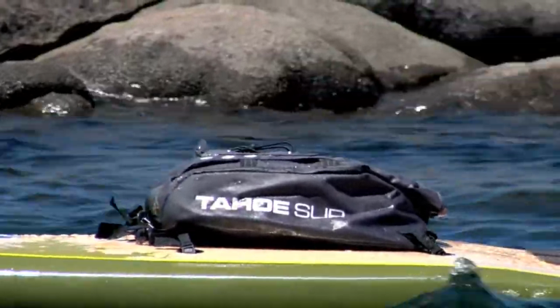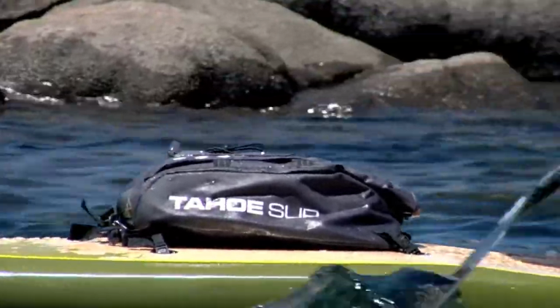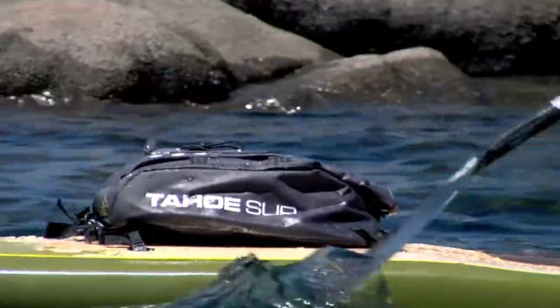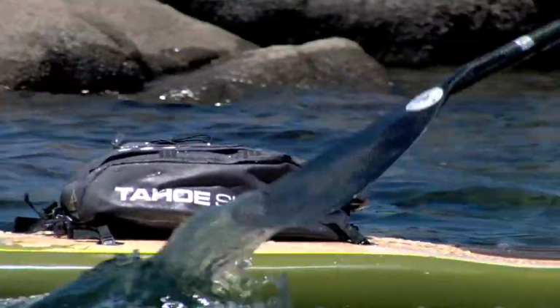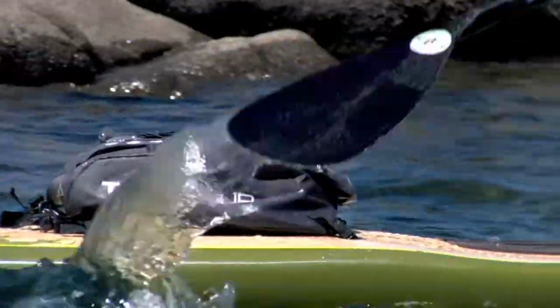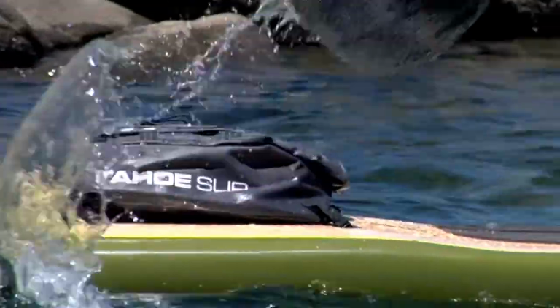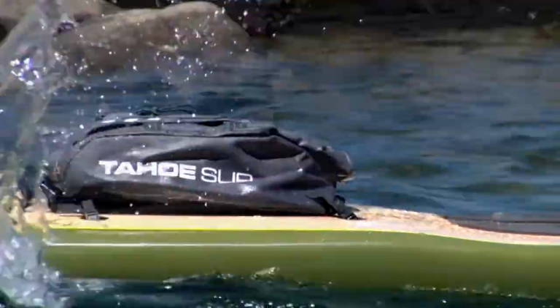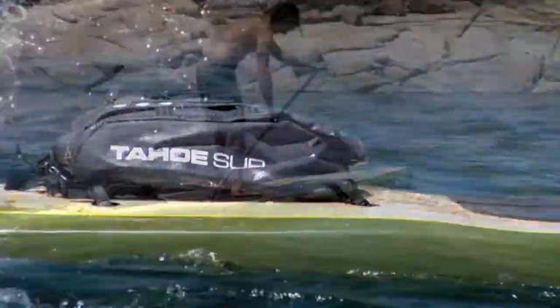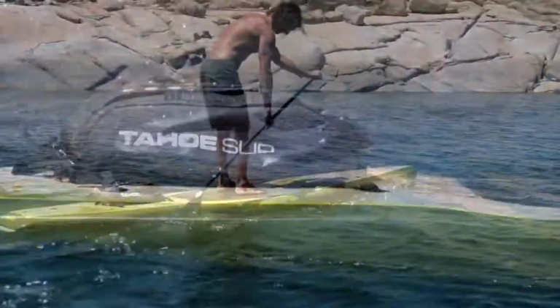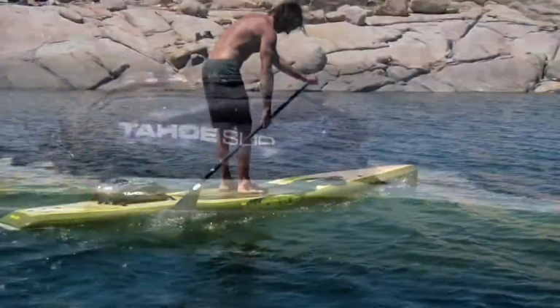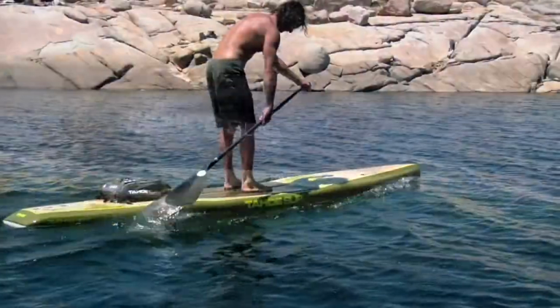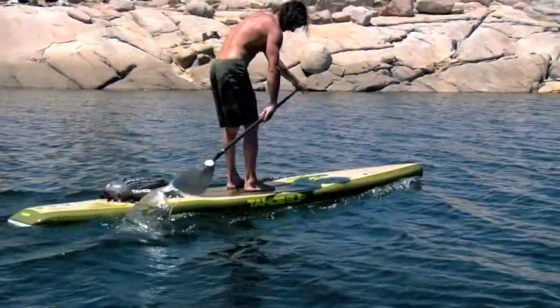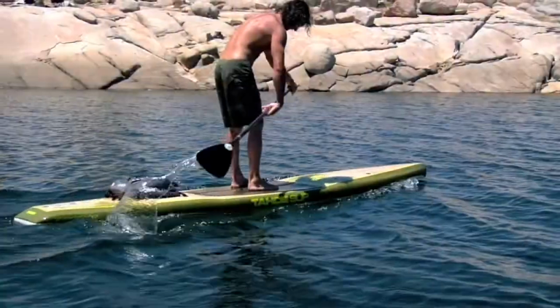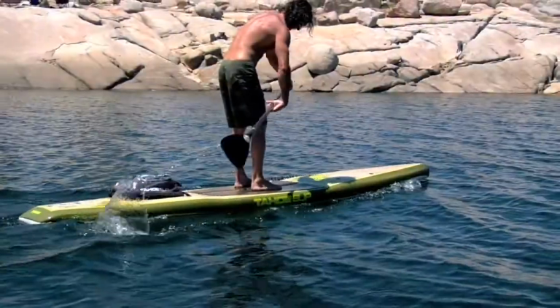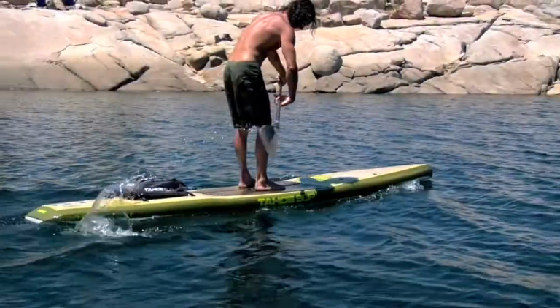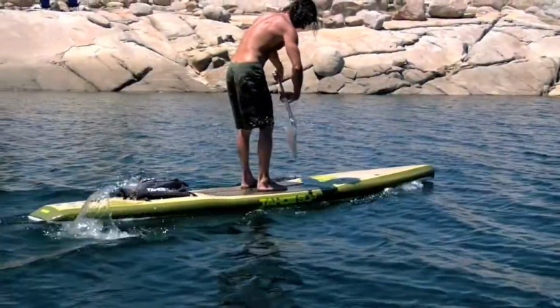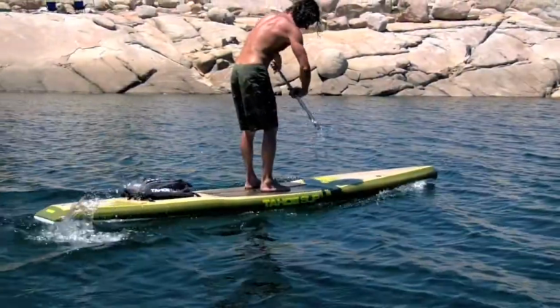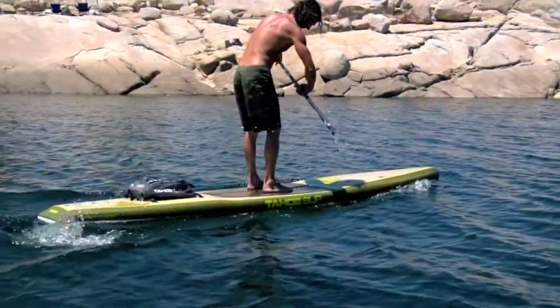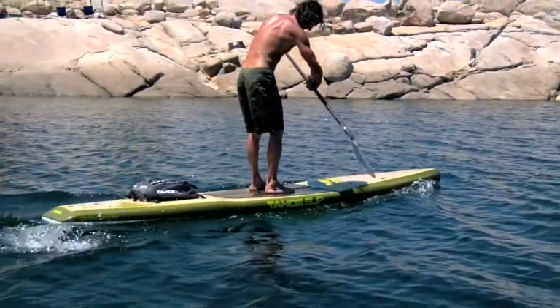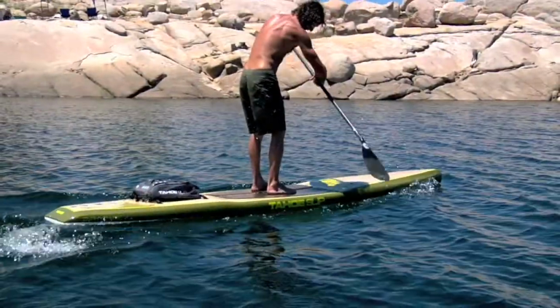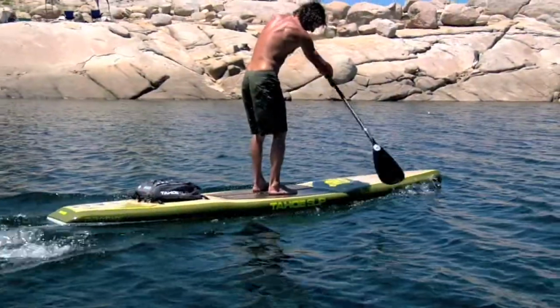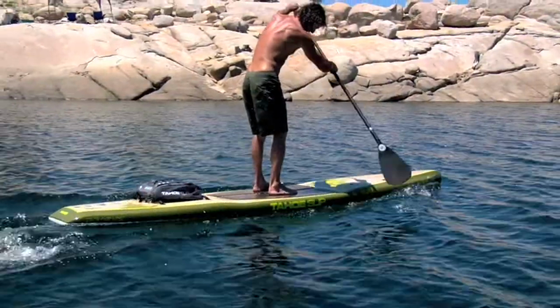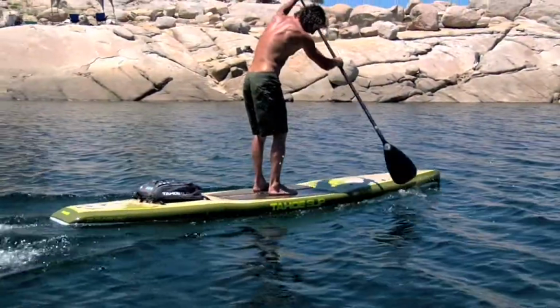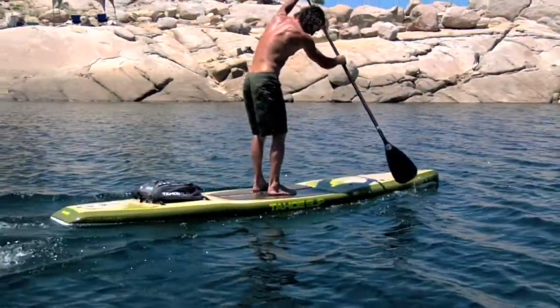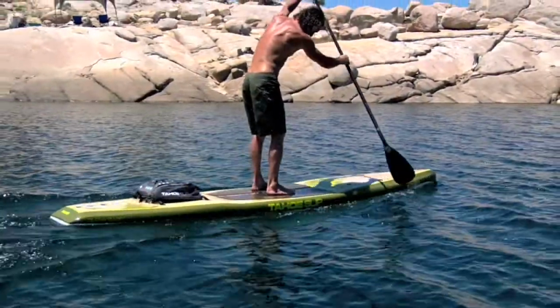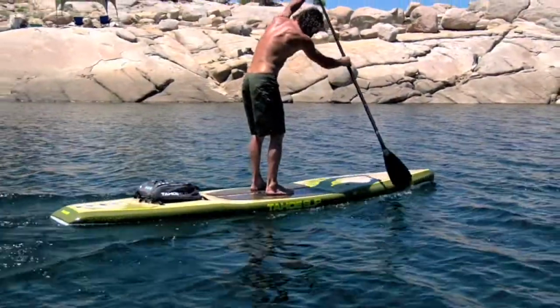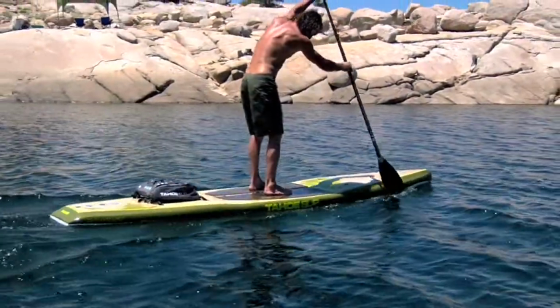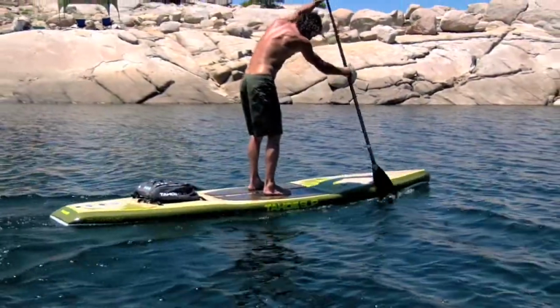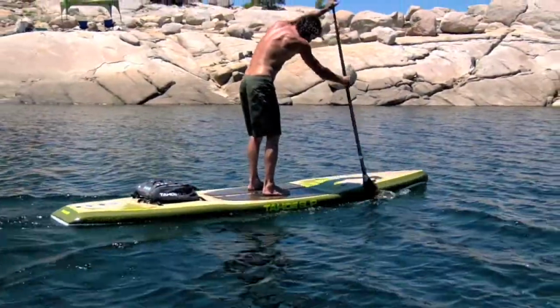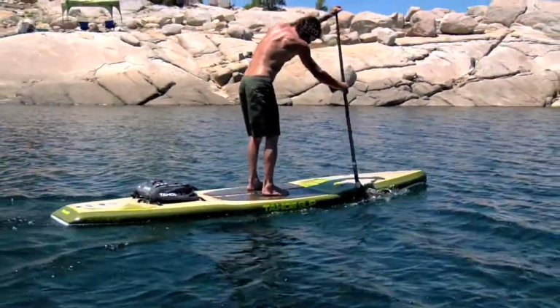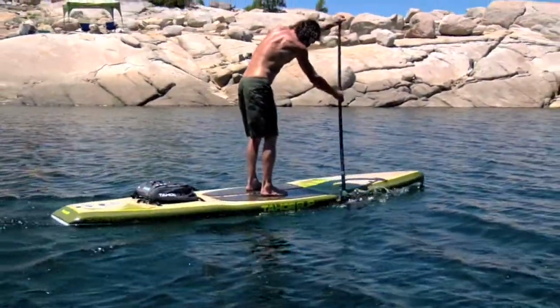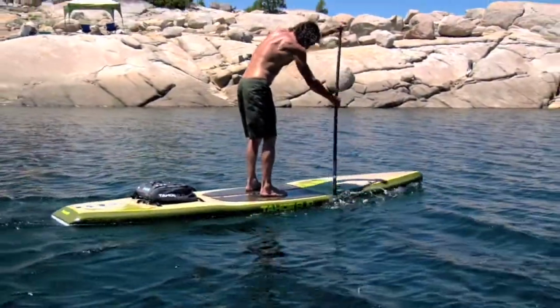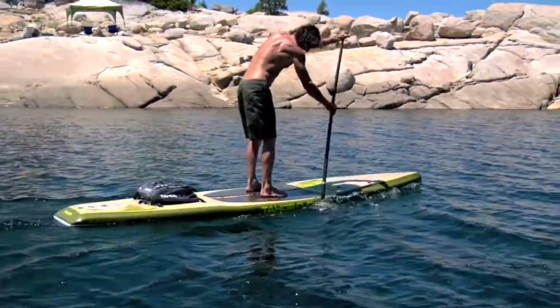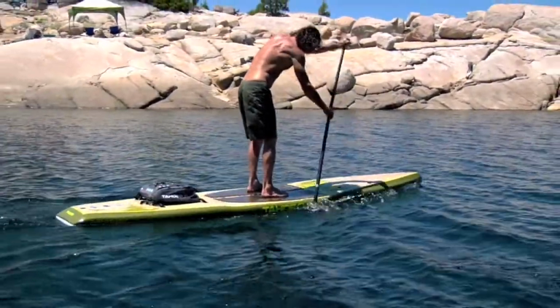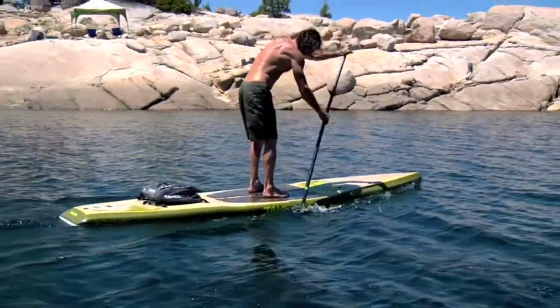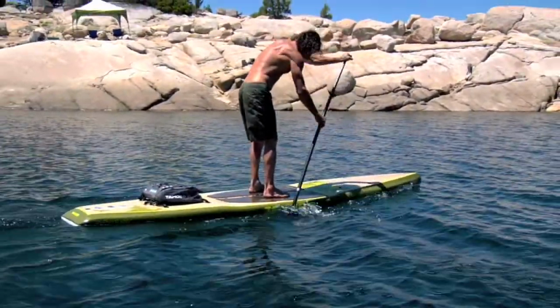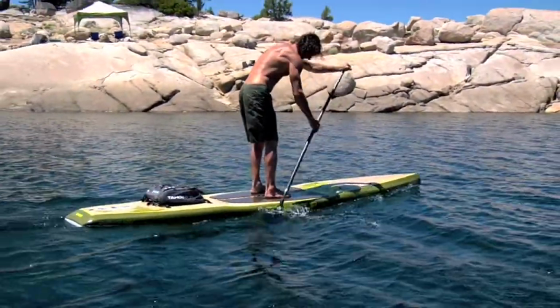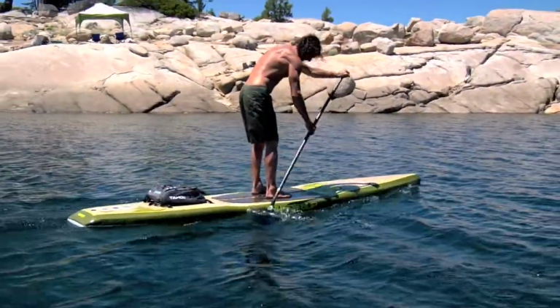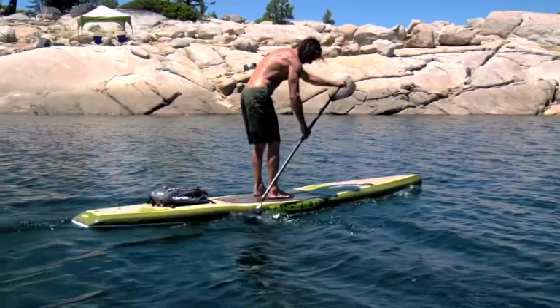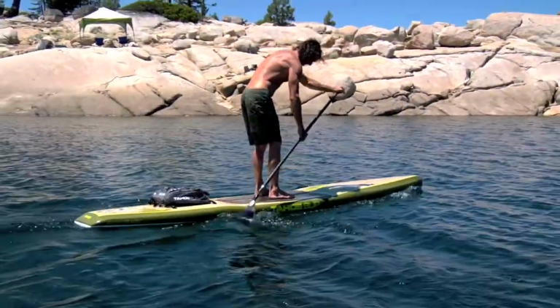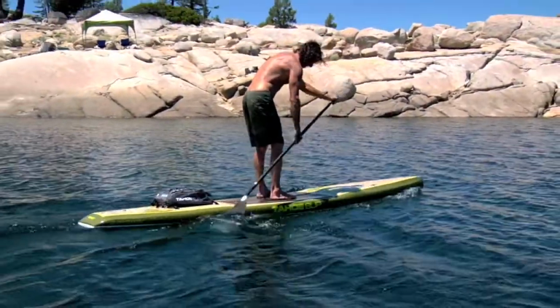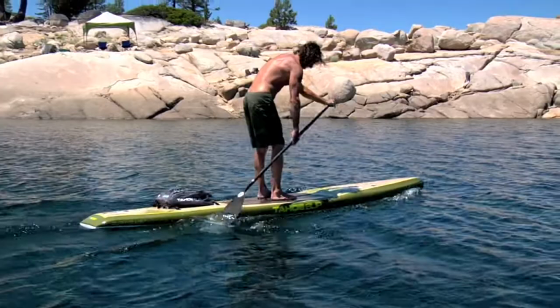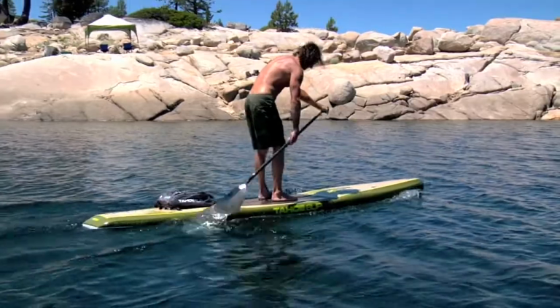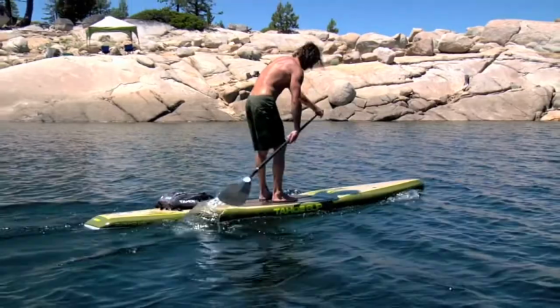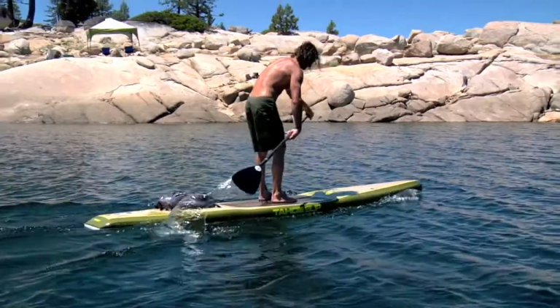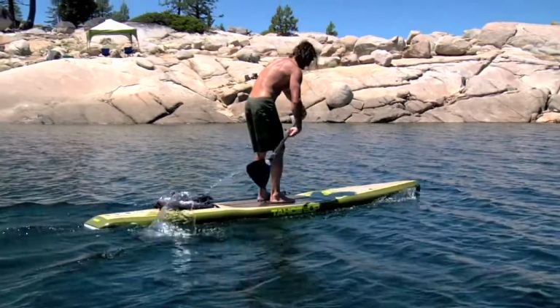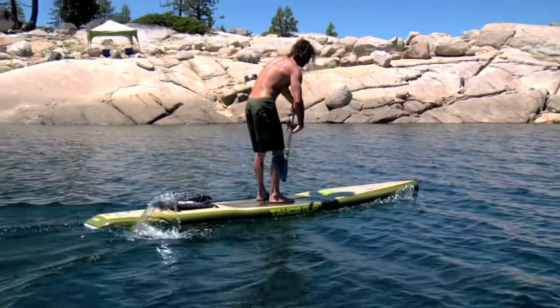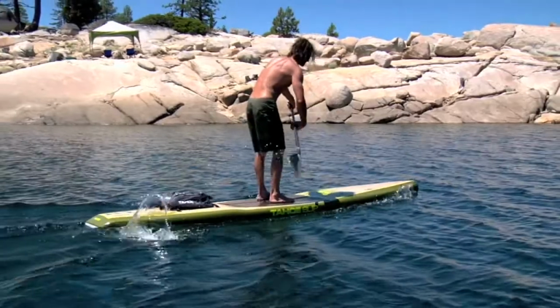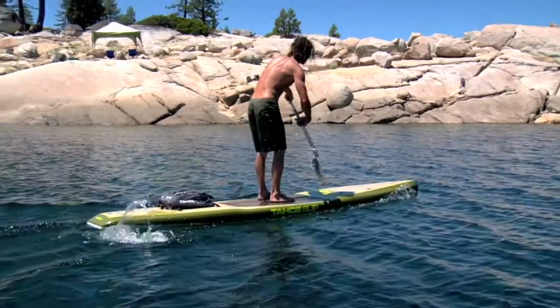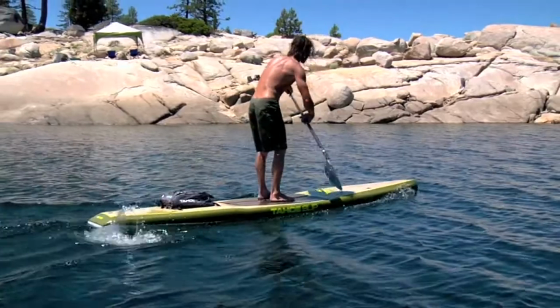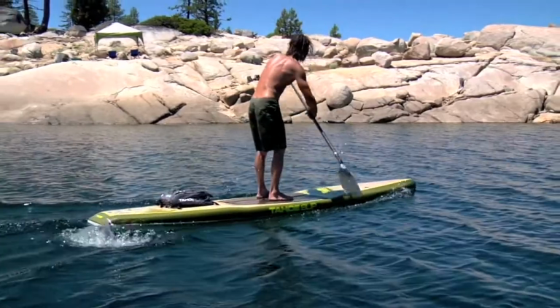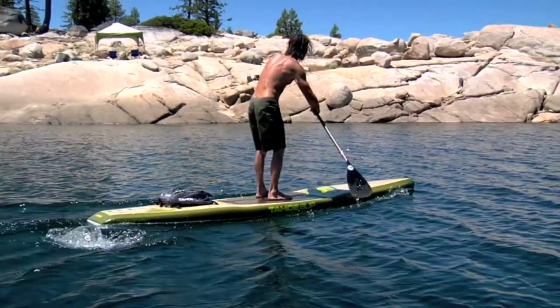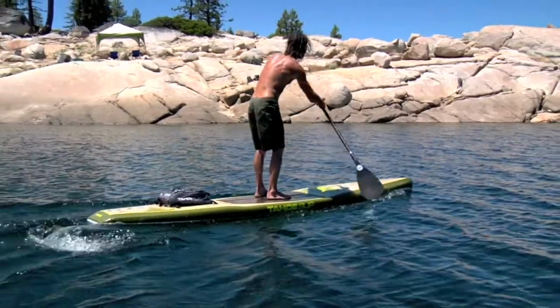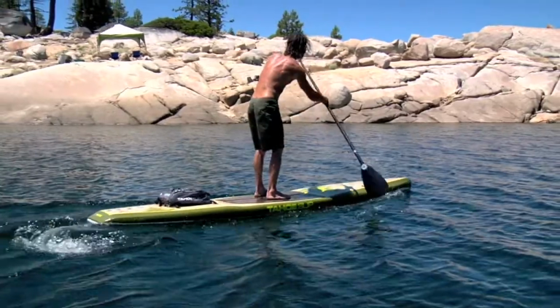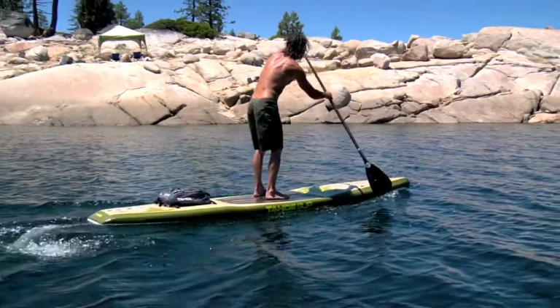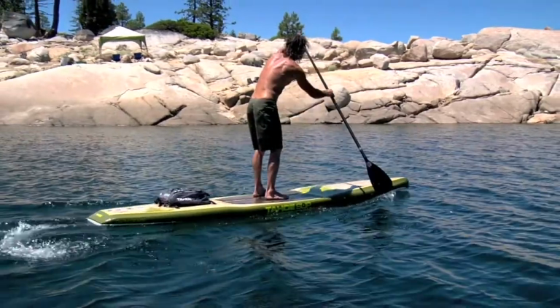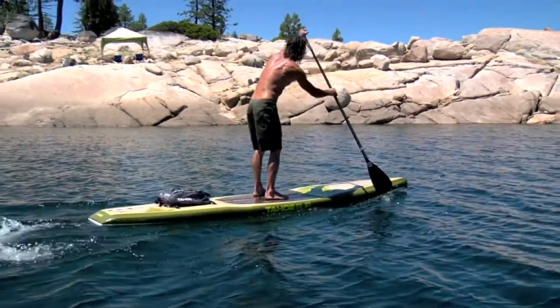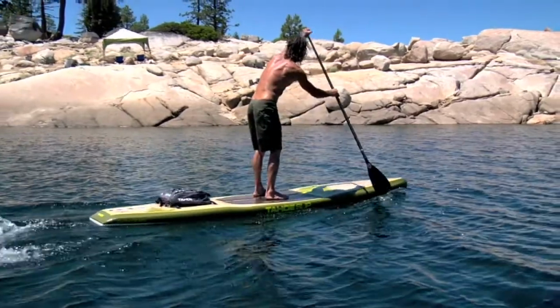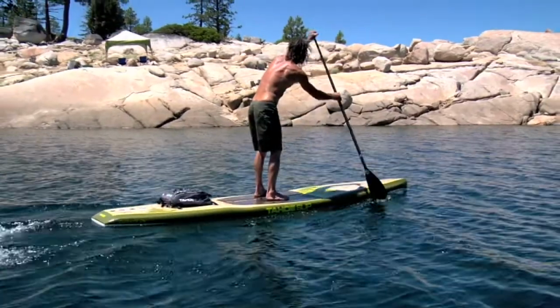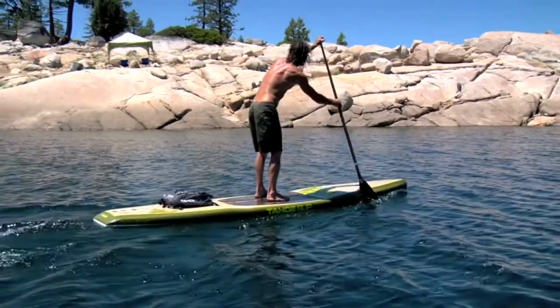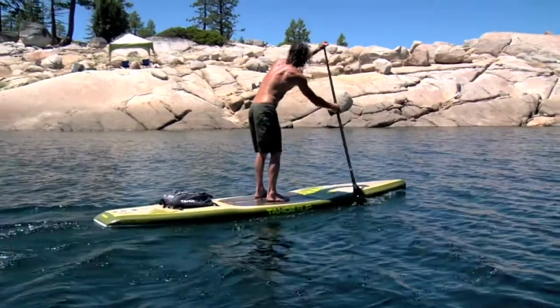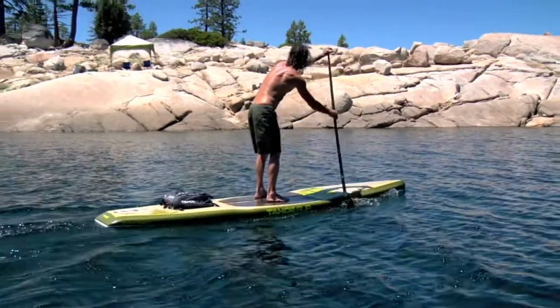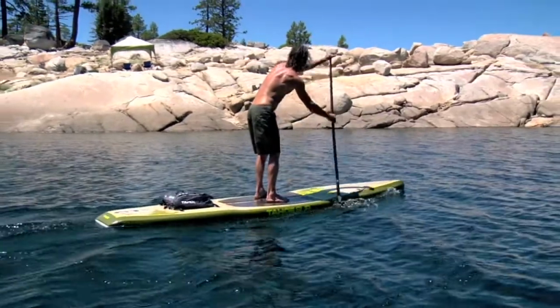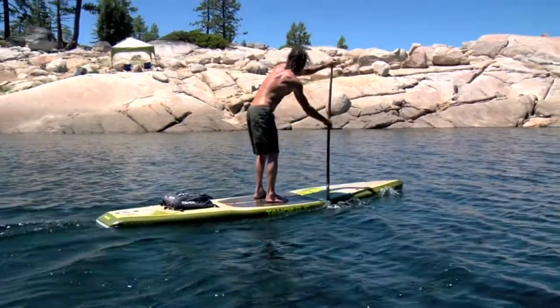Built with sustainable bamboo technology and a fresh color, the Zephyr will turn heads on and off the water.